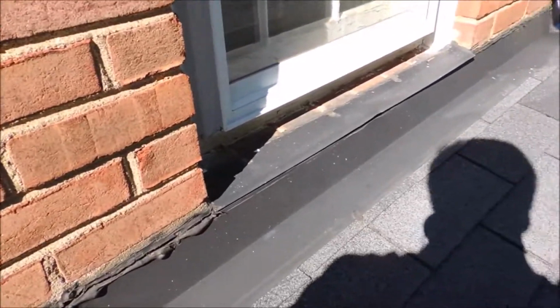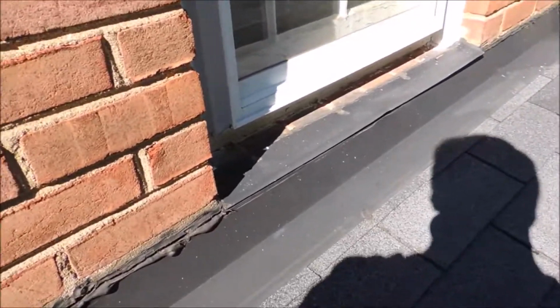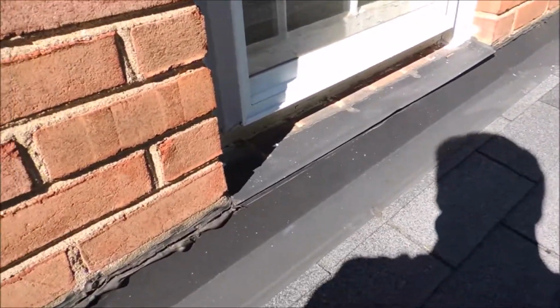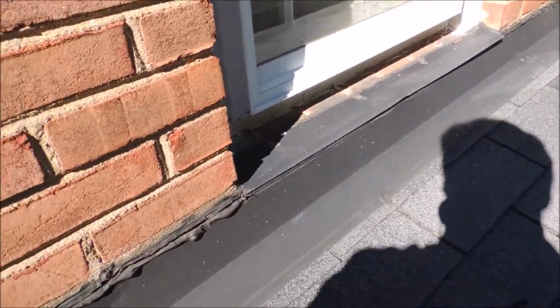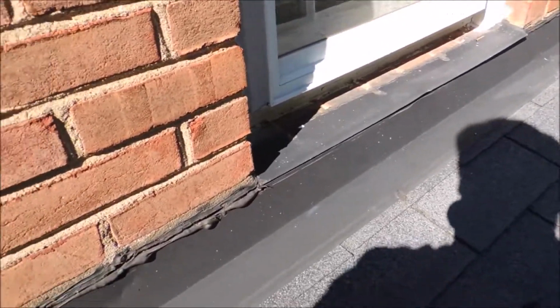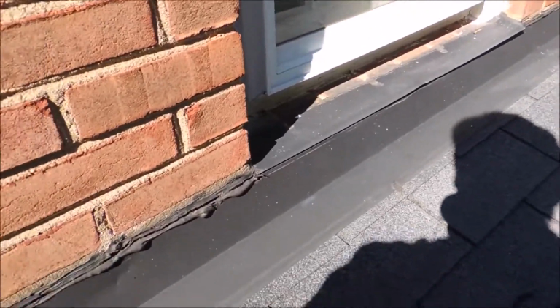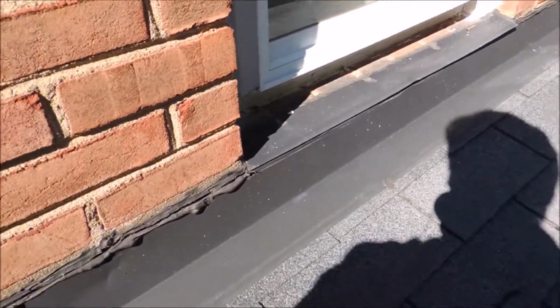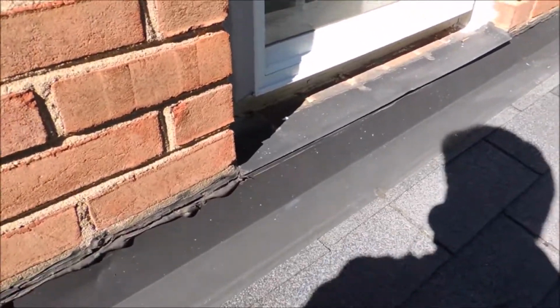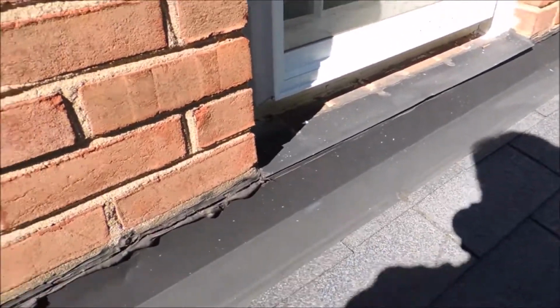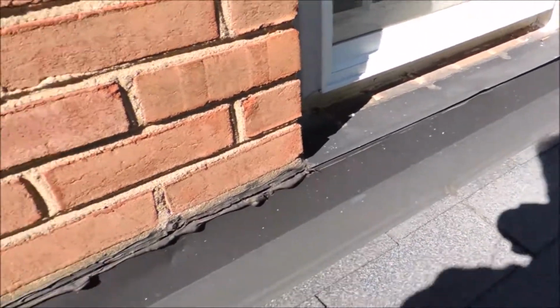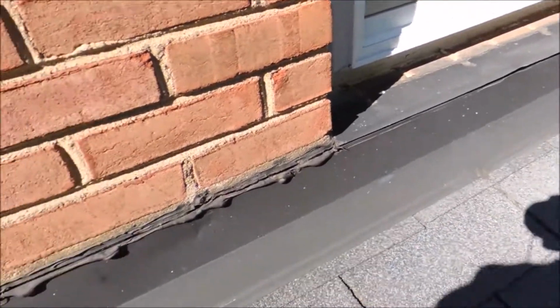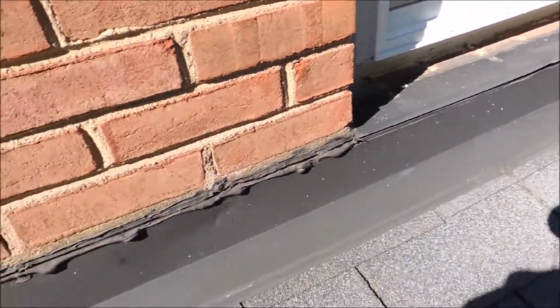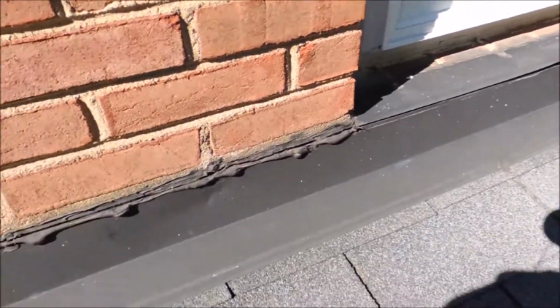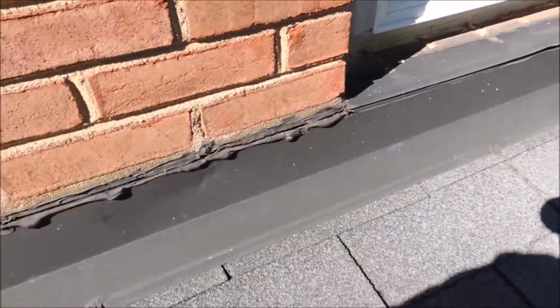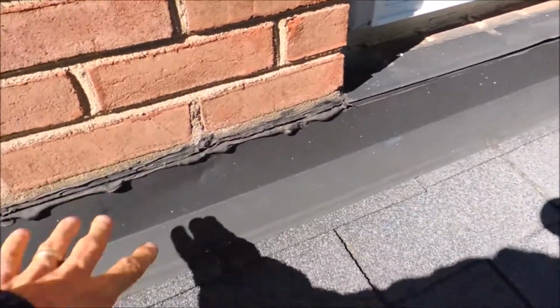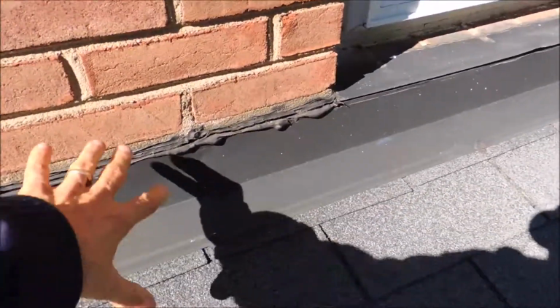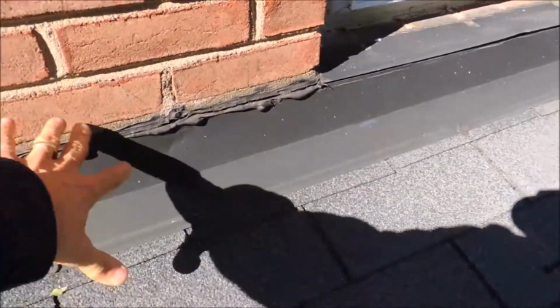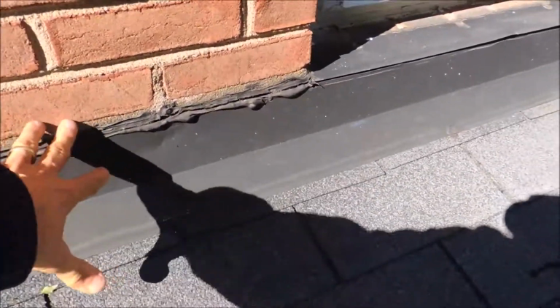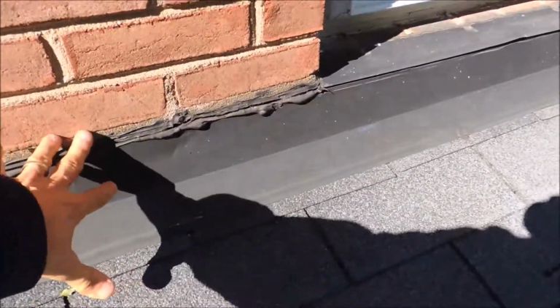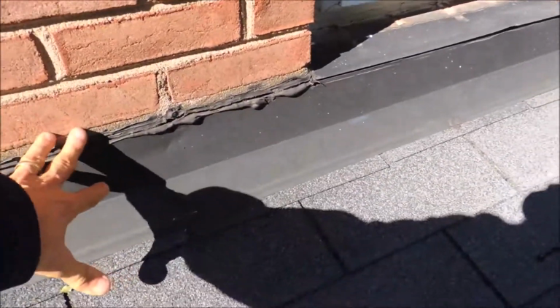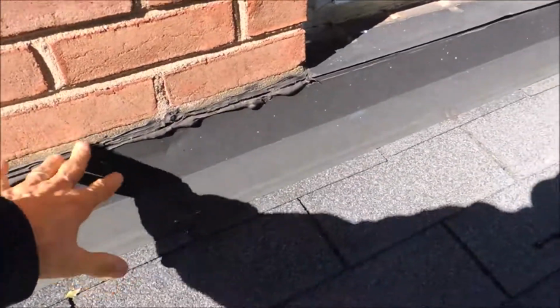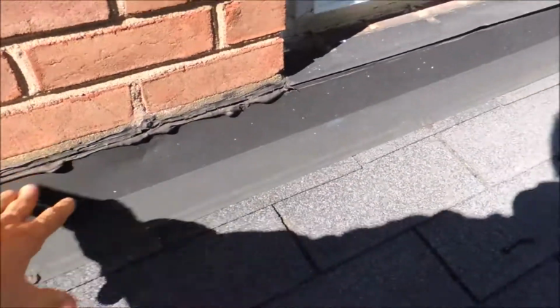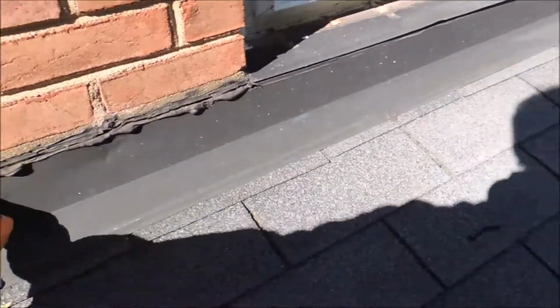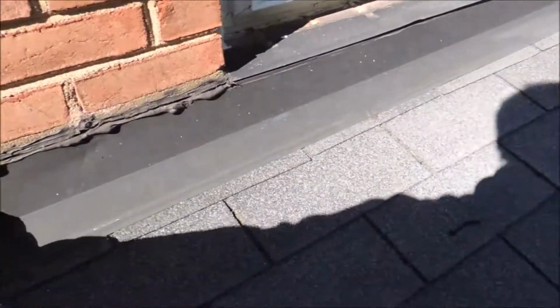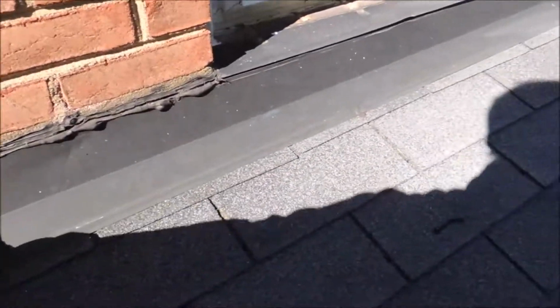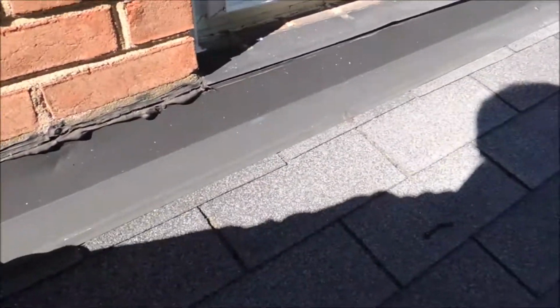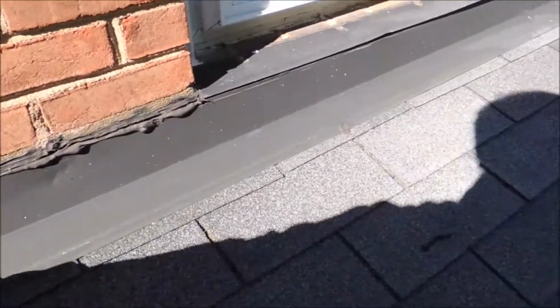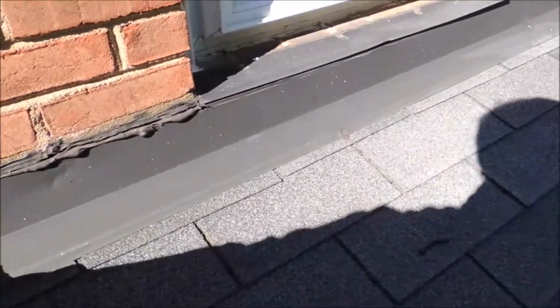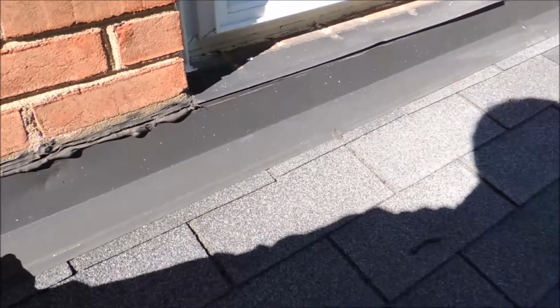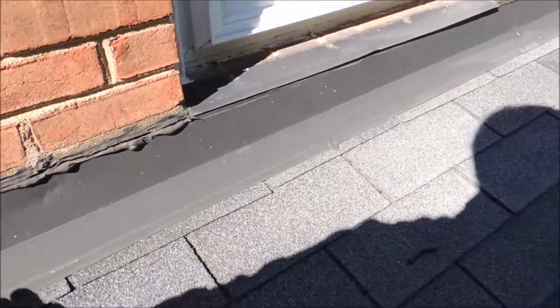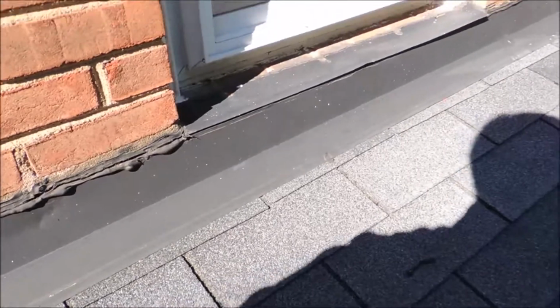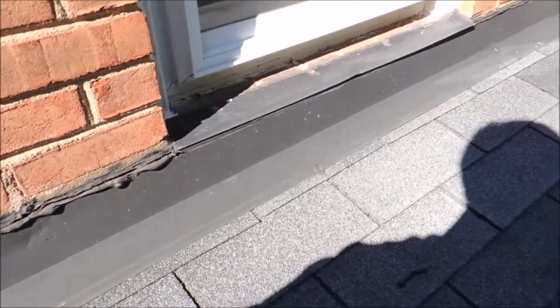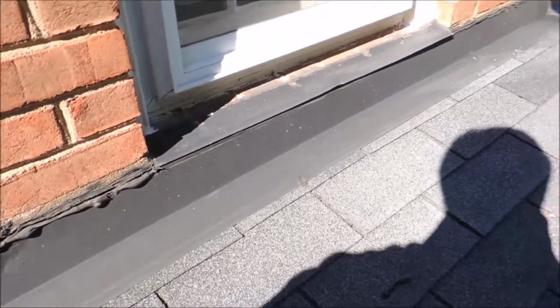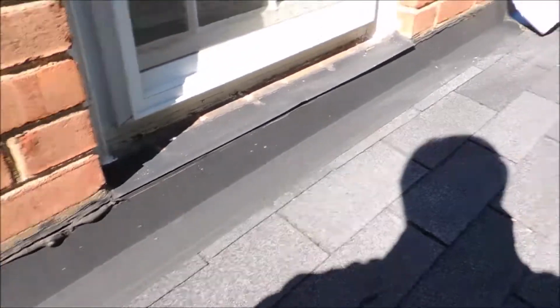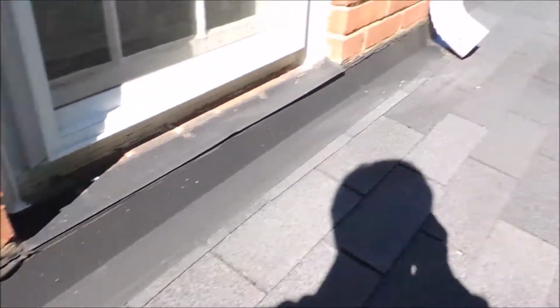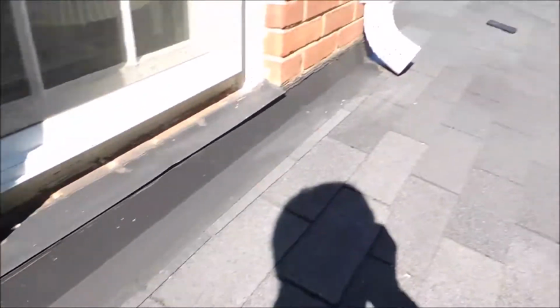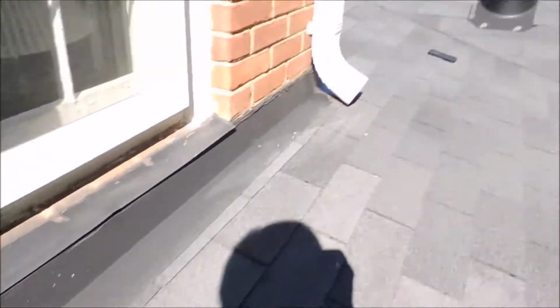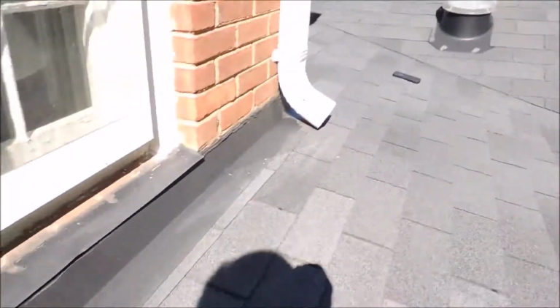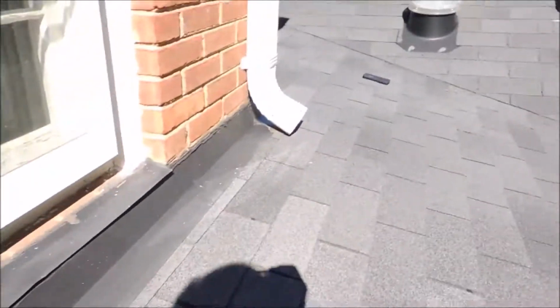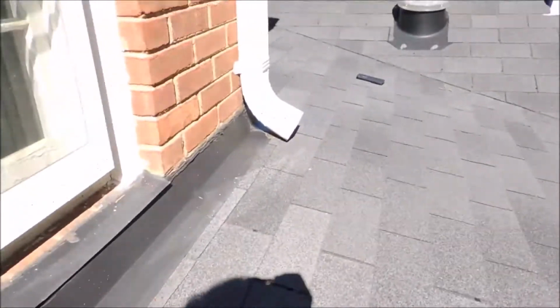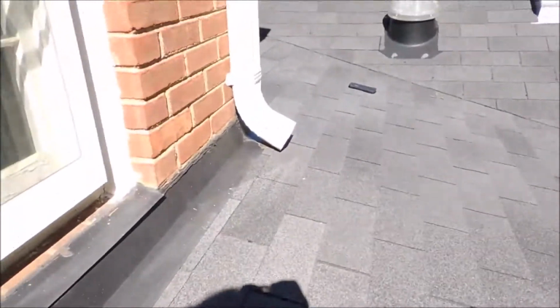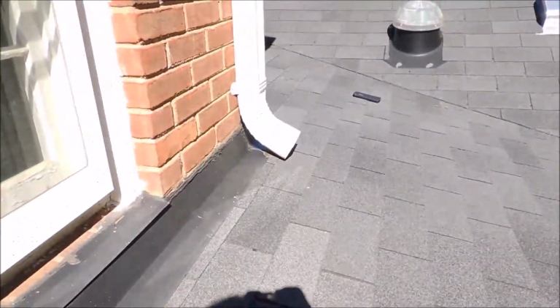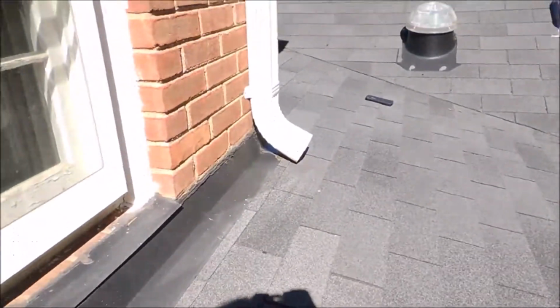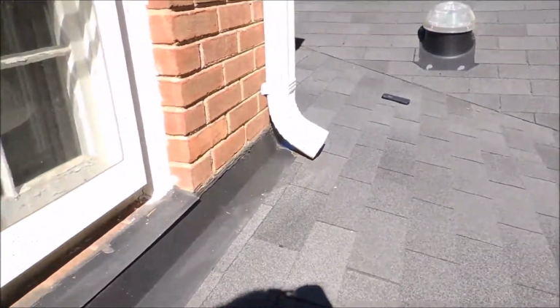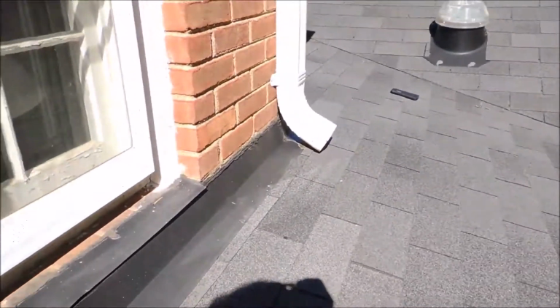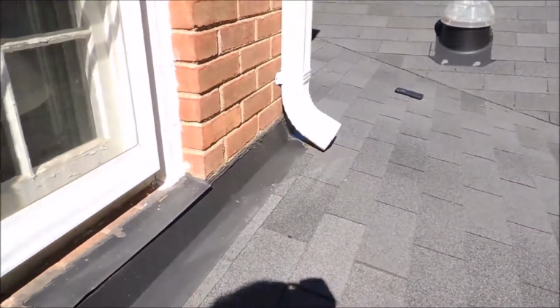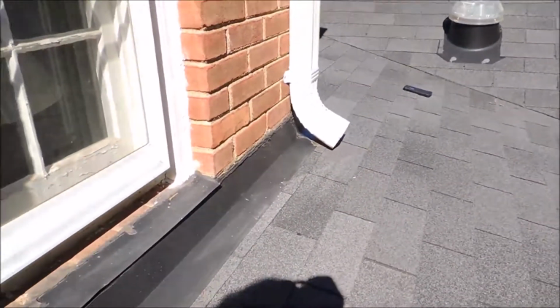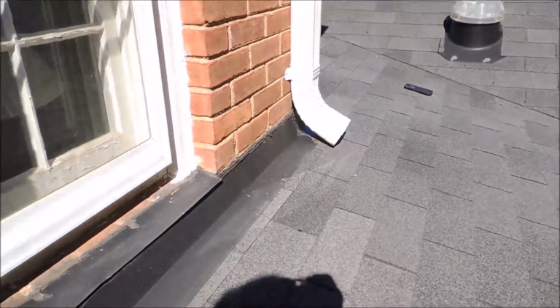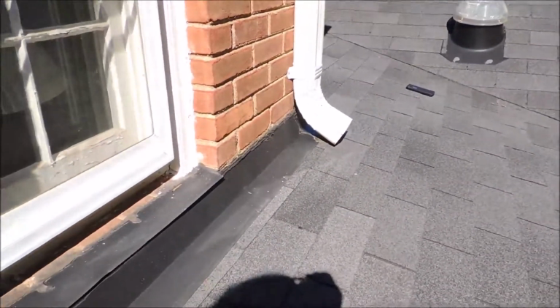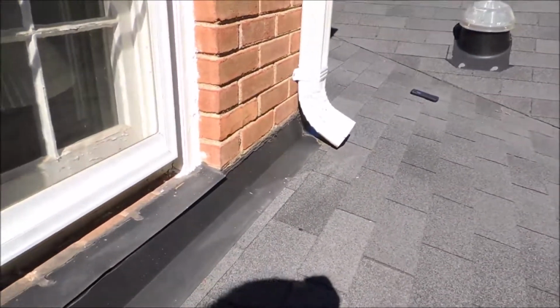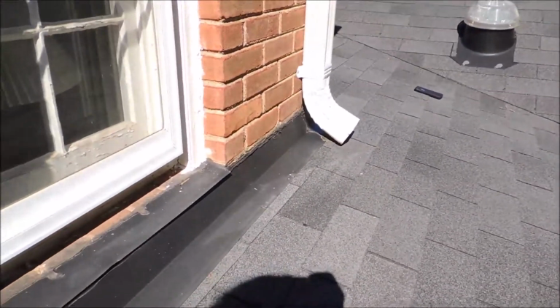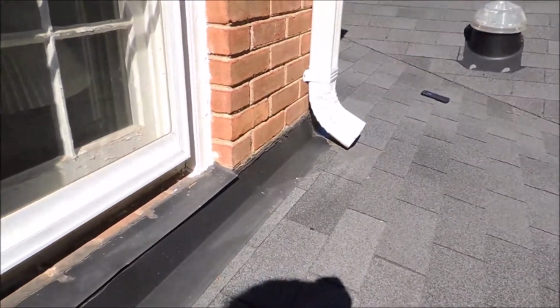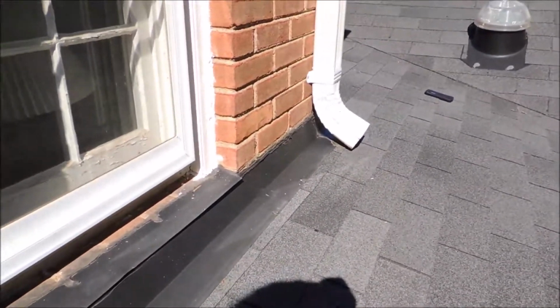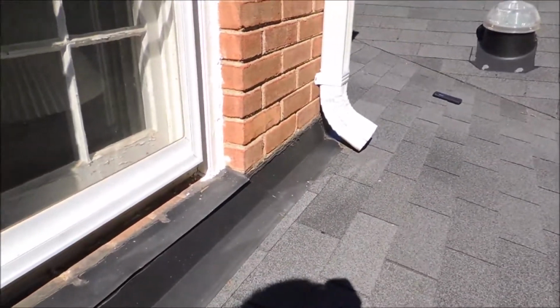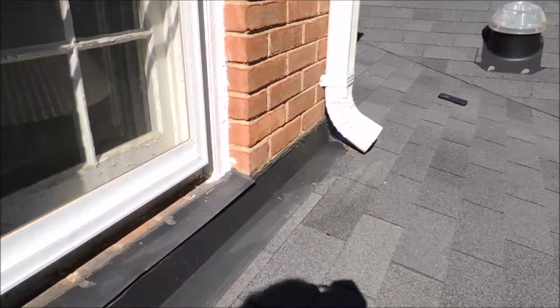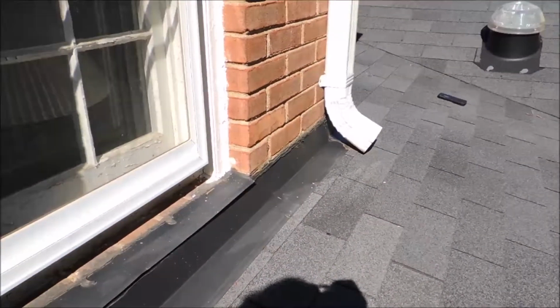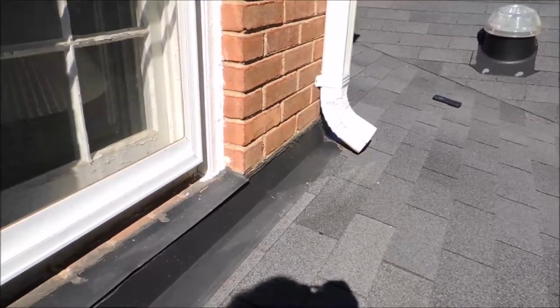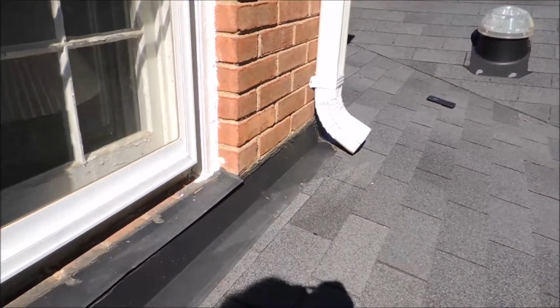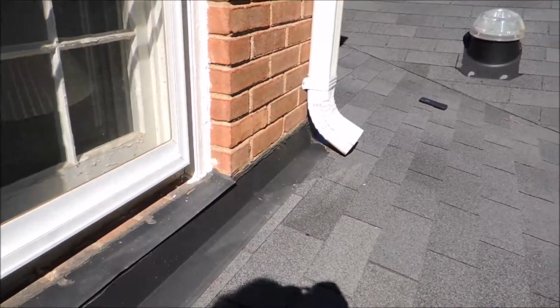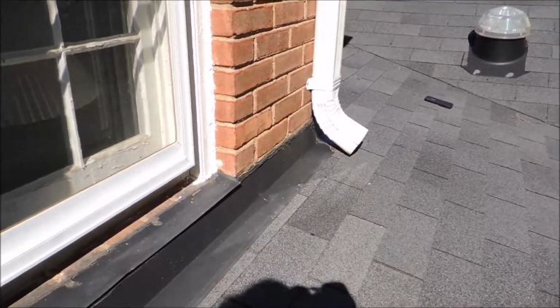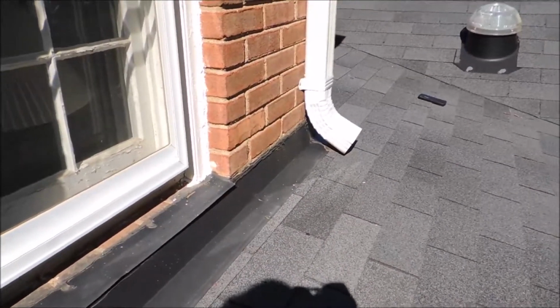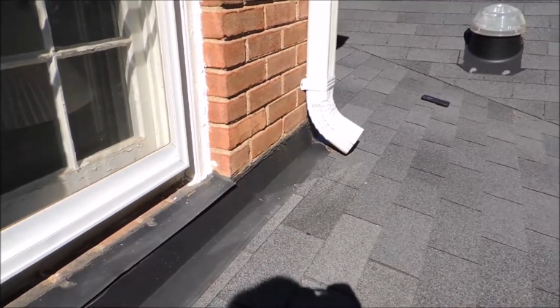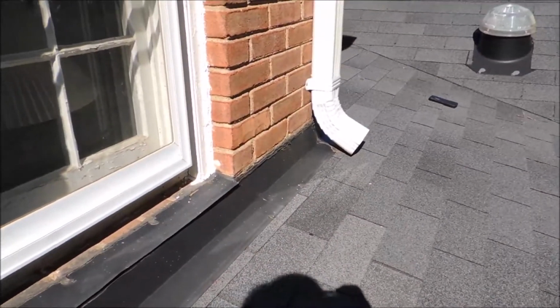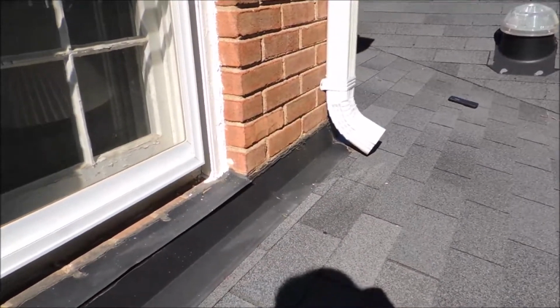This counter flashing here will not cause that leak below, but over here this most definitely will.